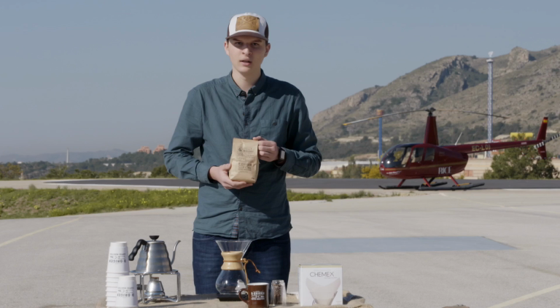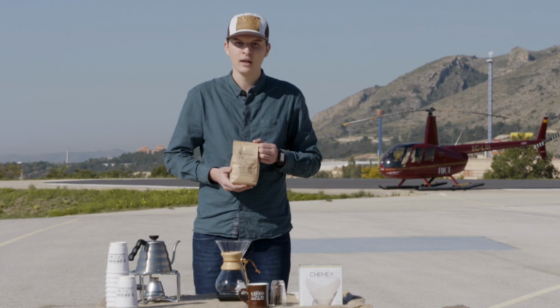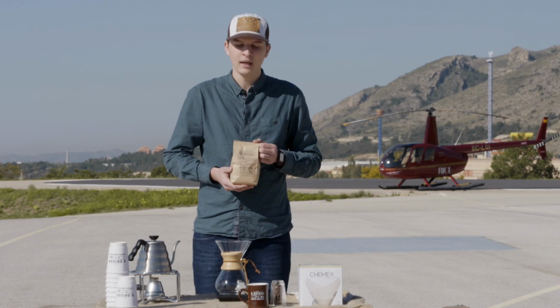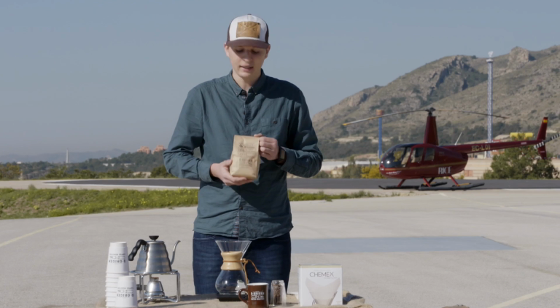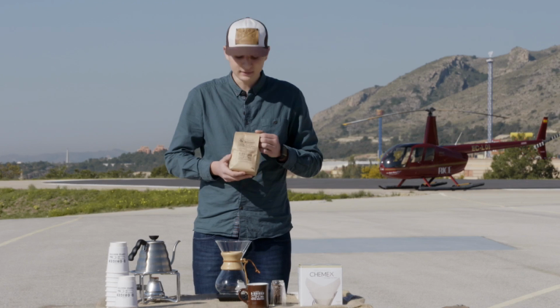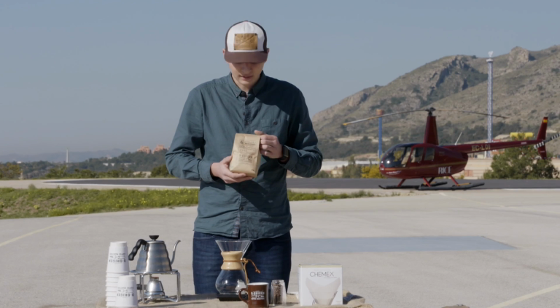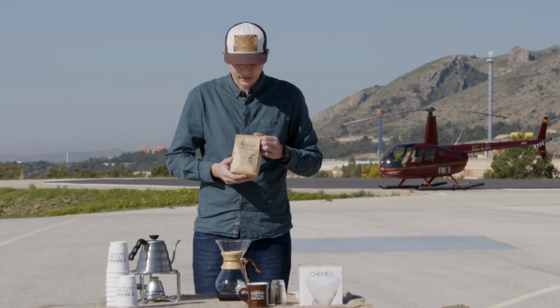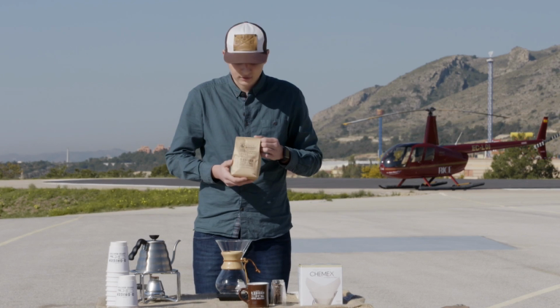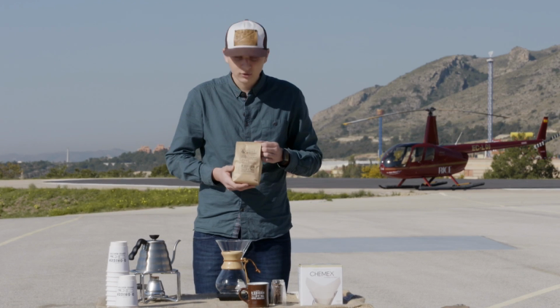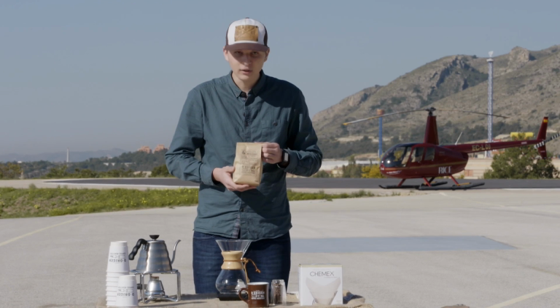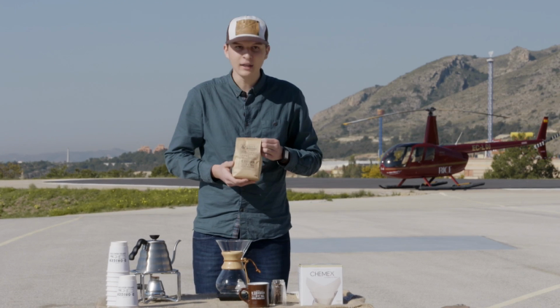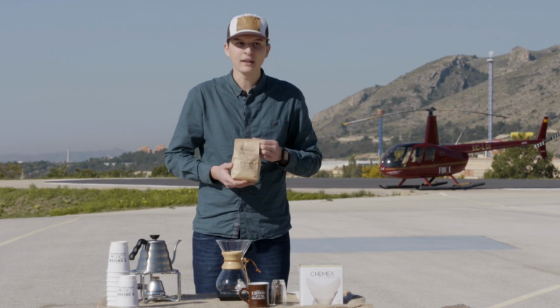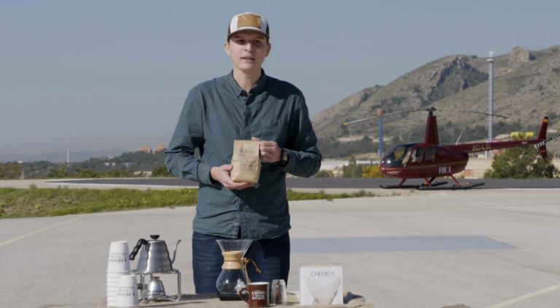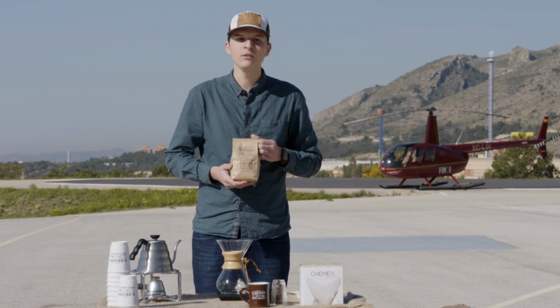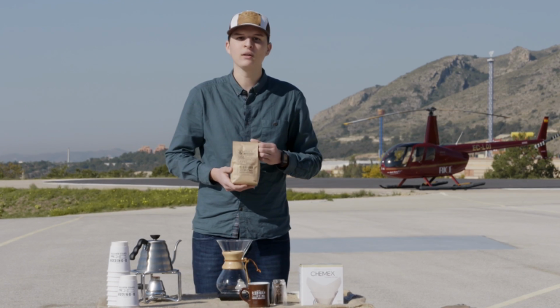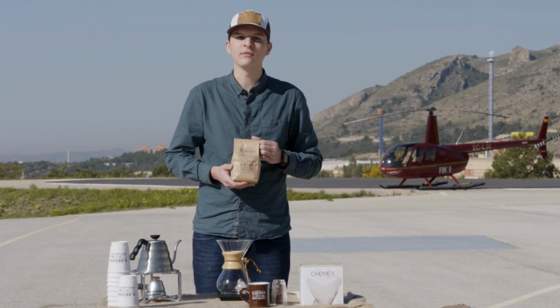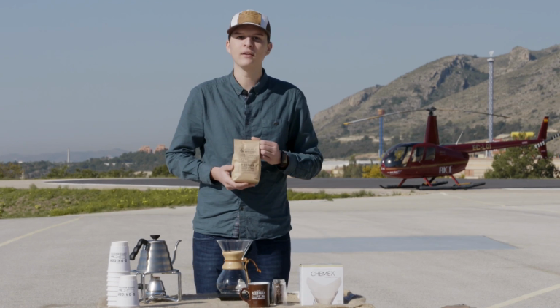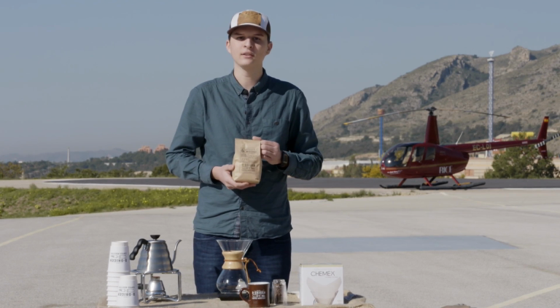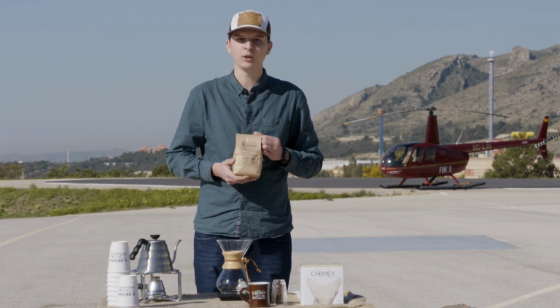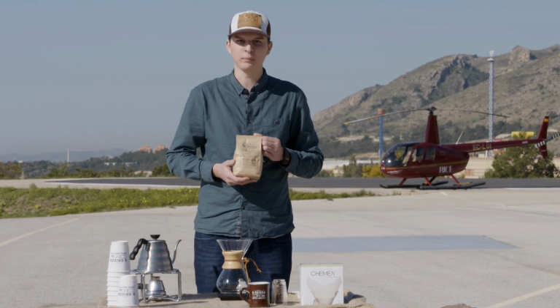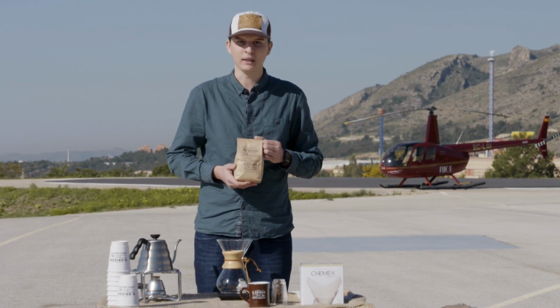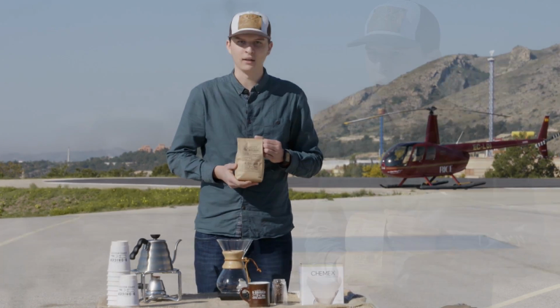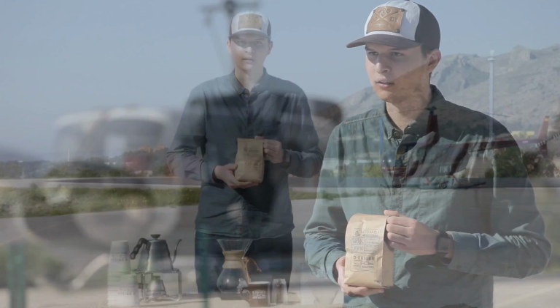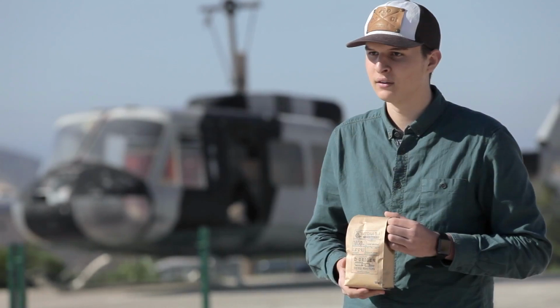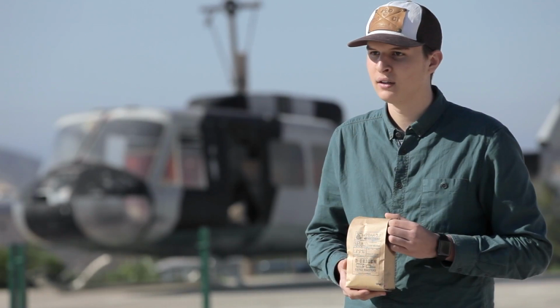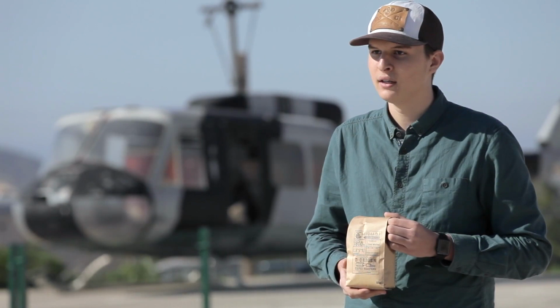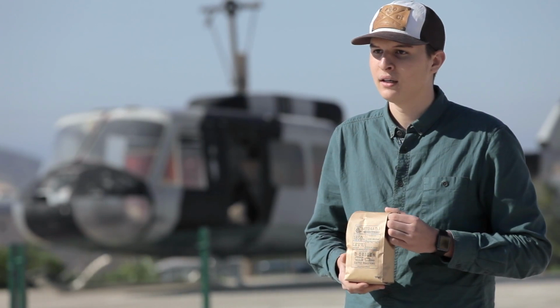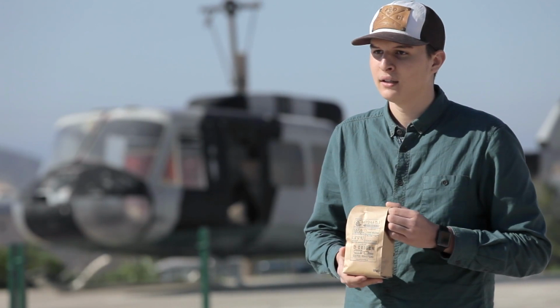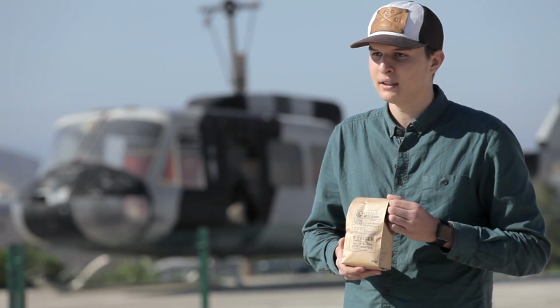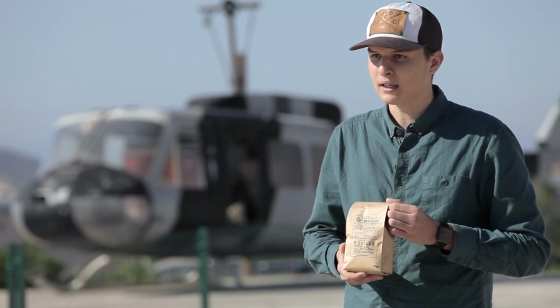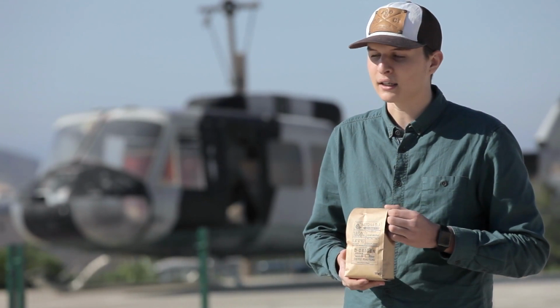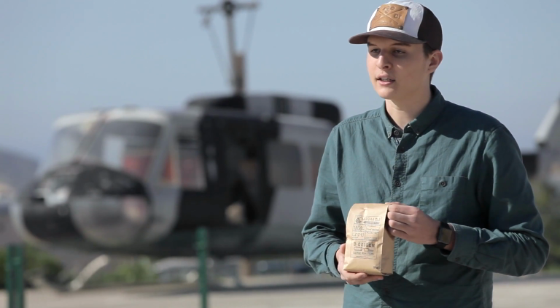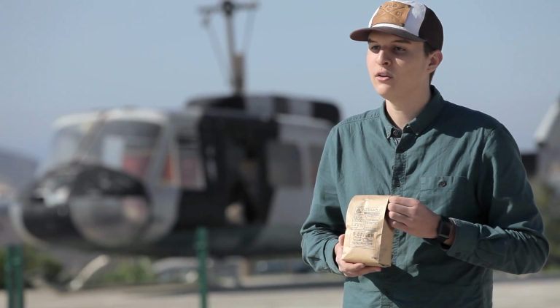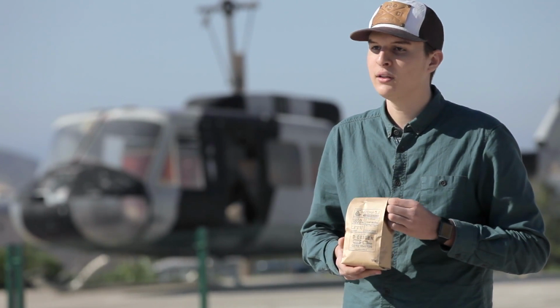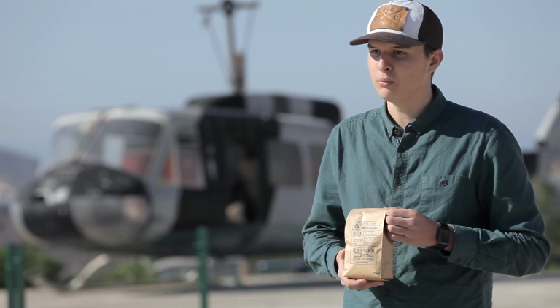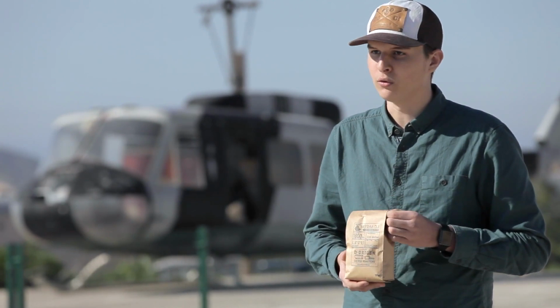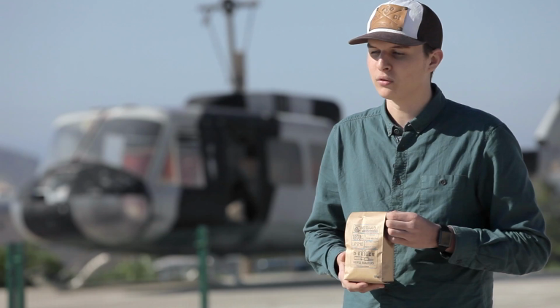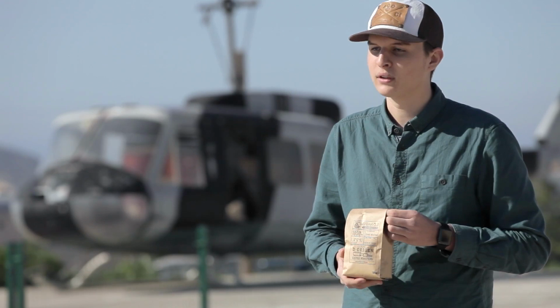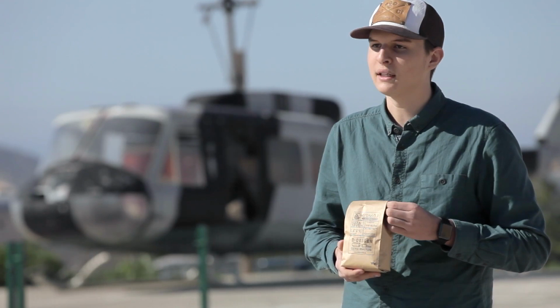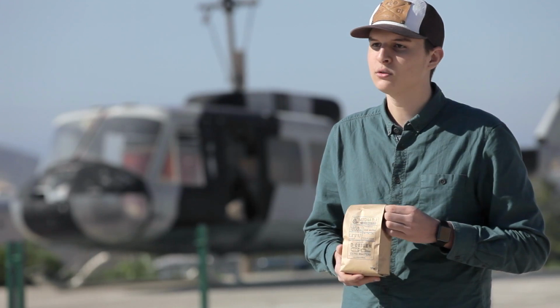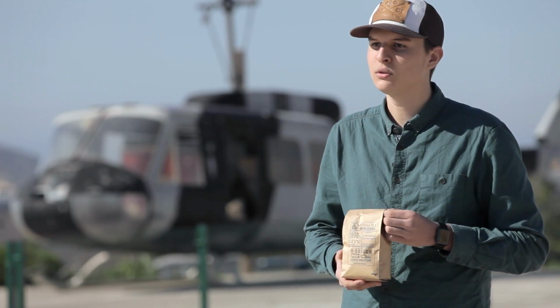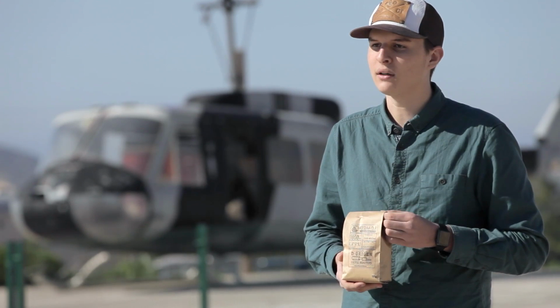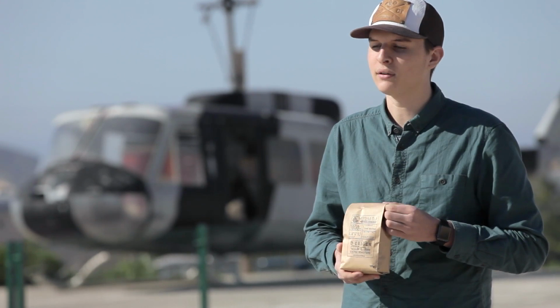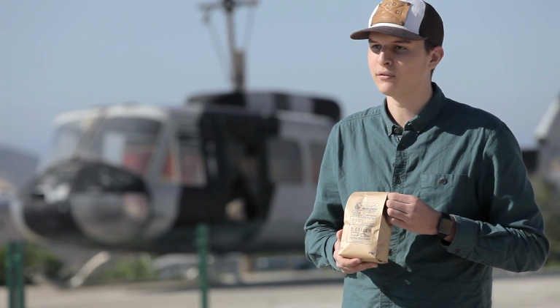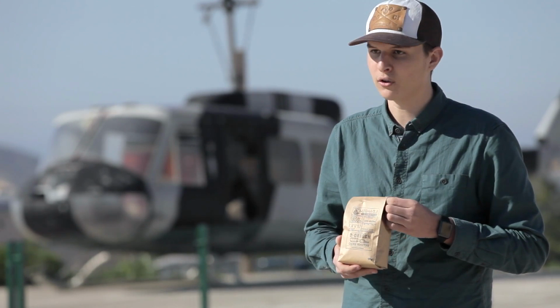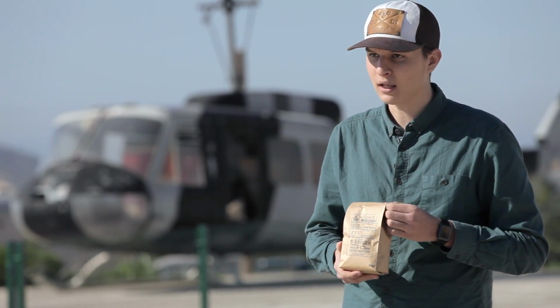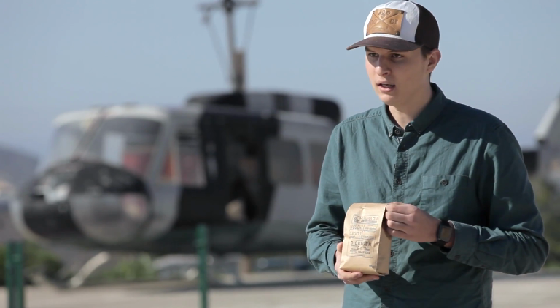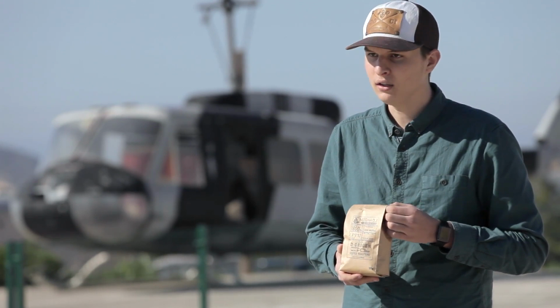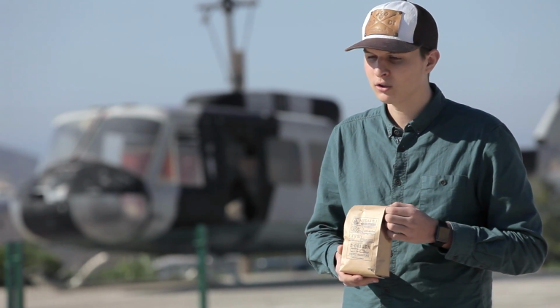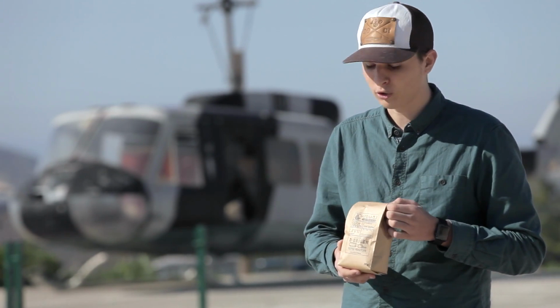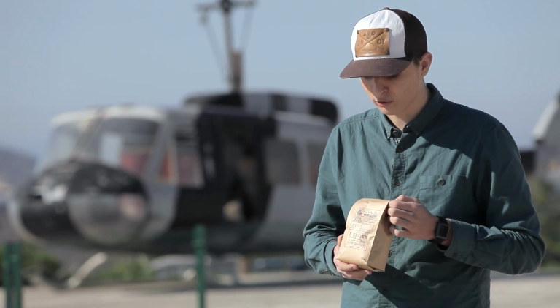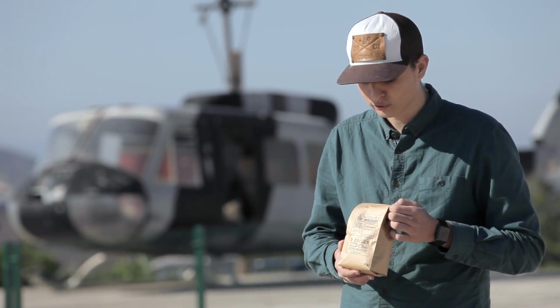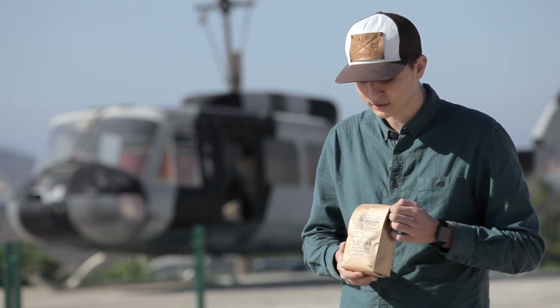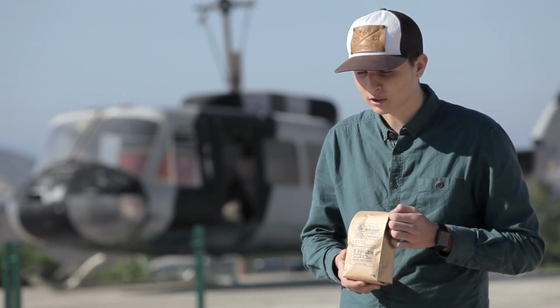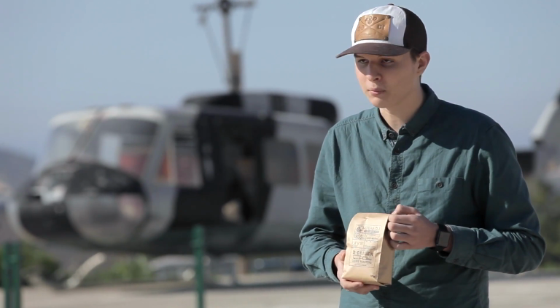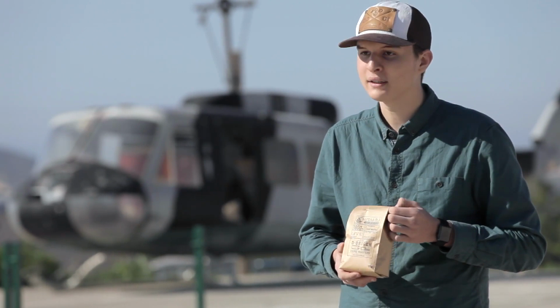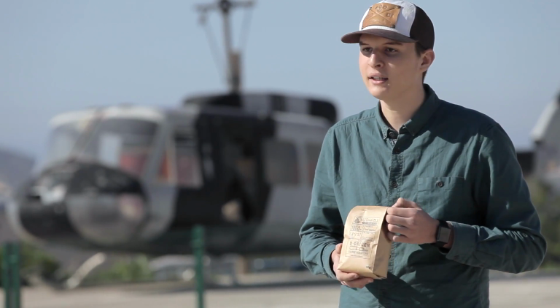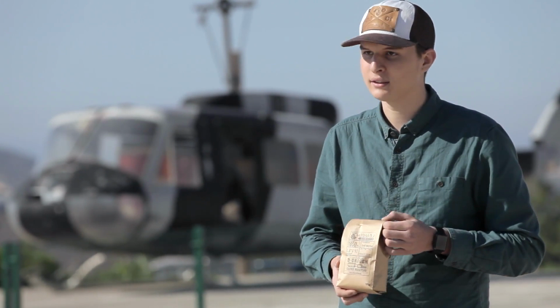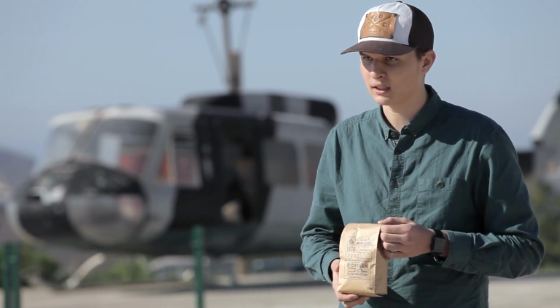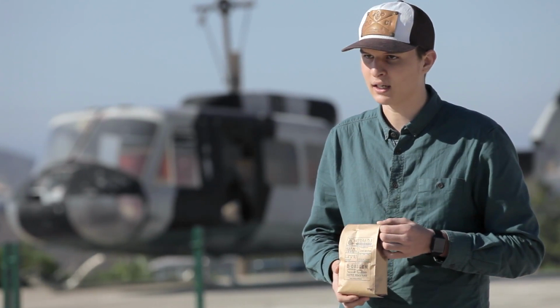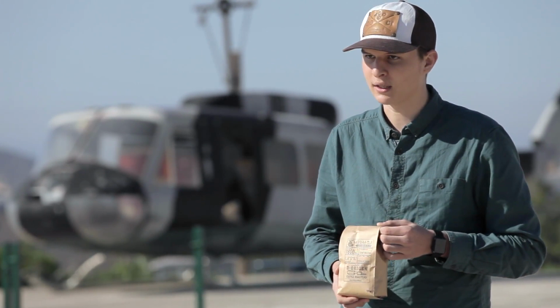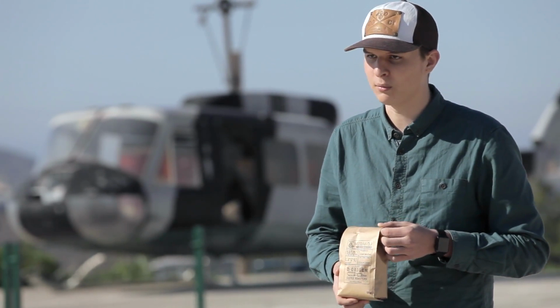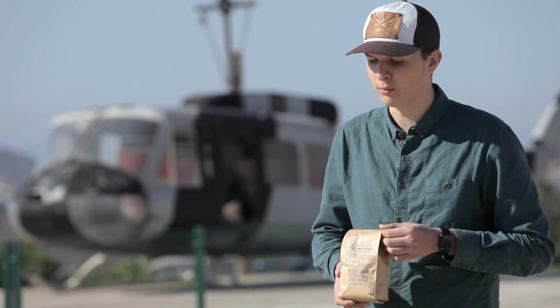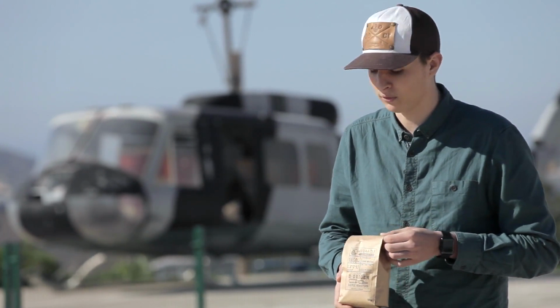En este caso he elegido un café de Etiopía, de la región Limú, que es un café floral con notas aromáticas a cardamomo.